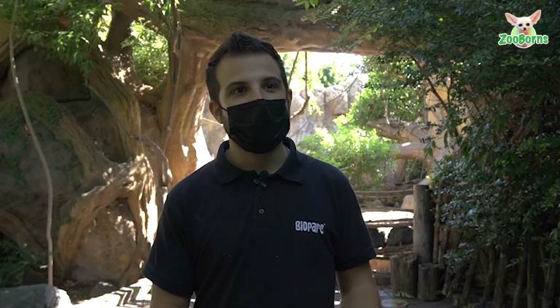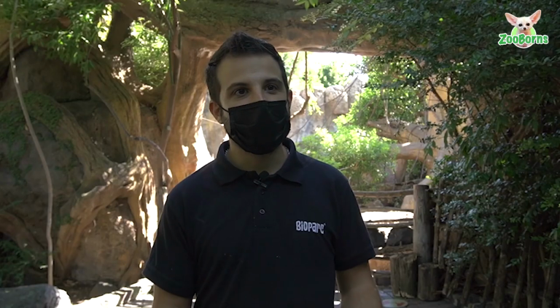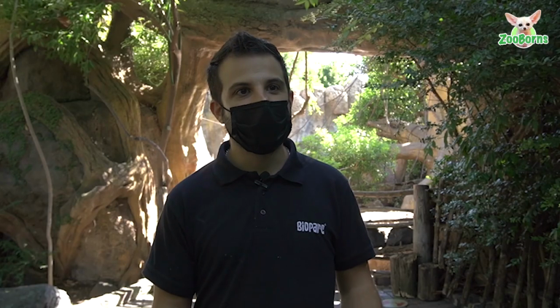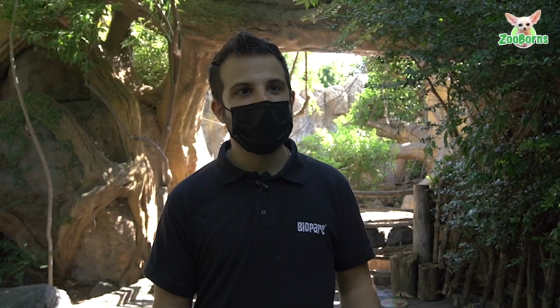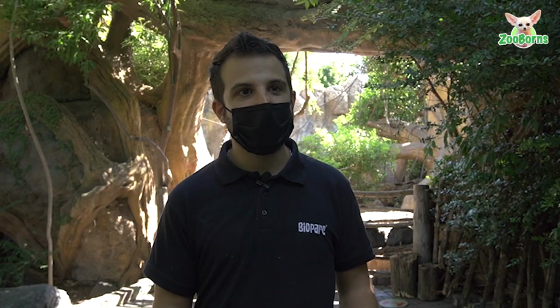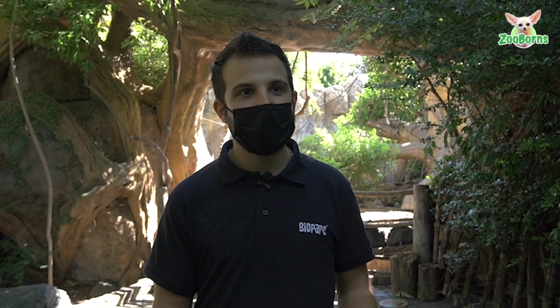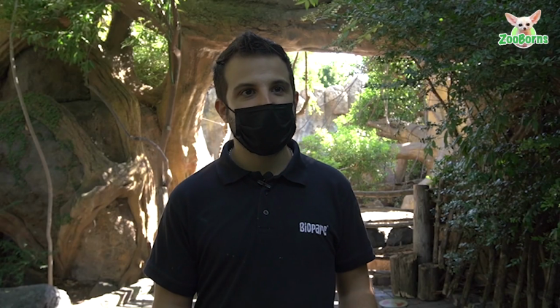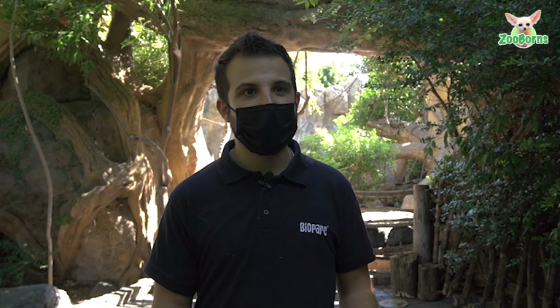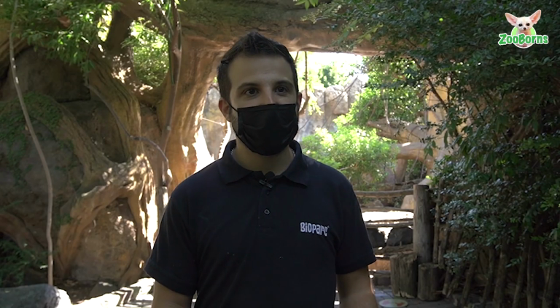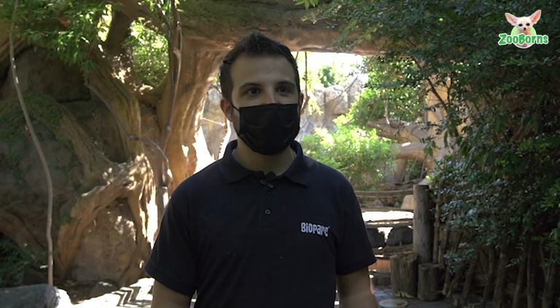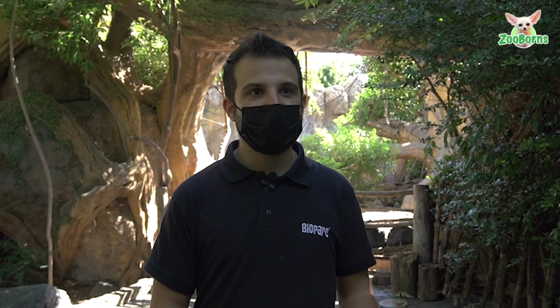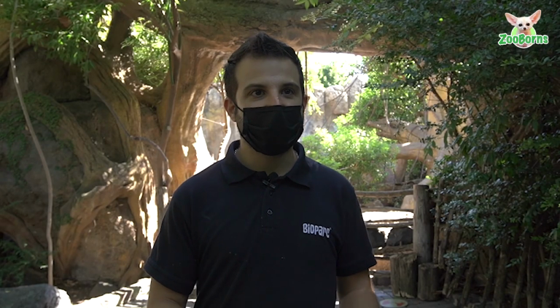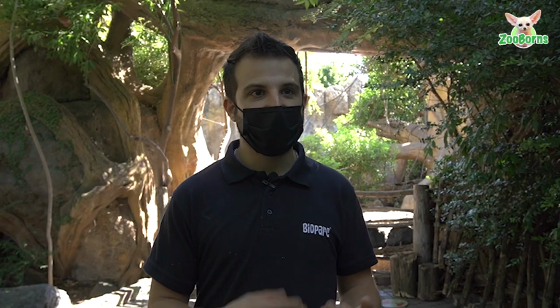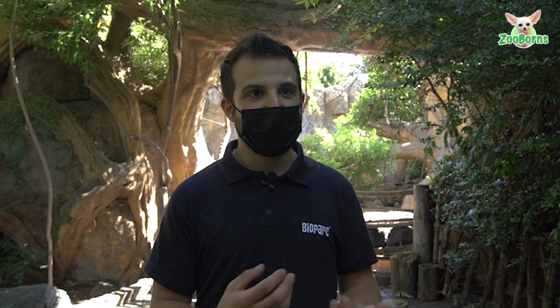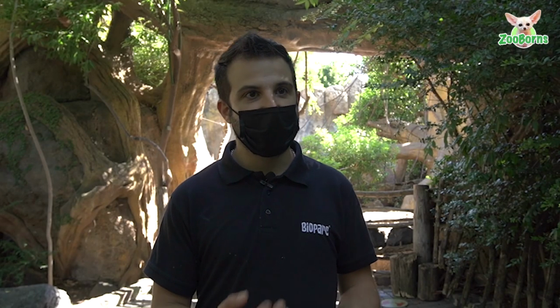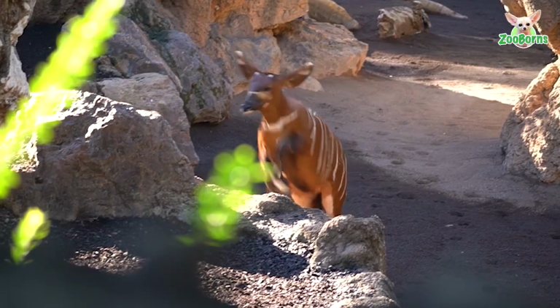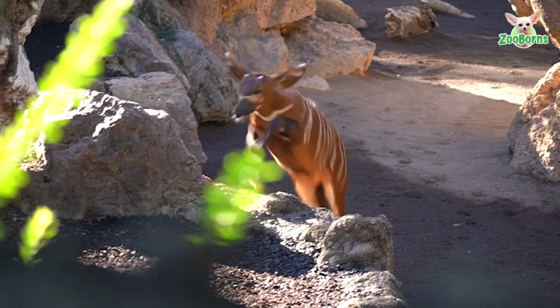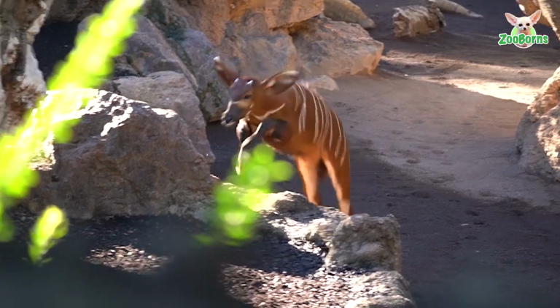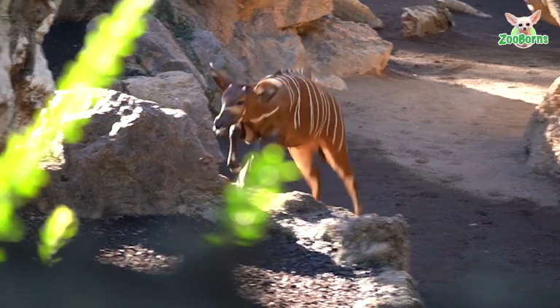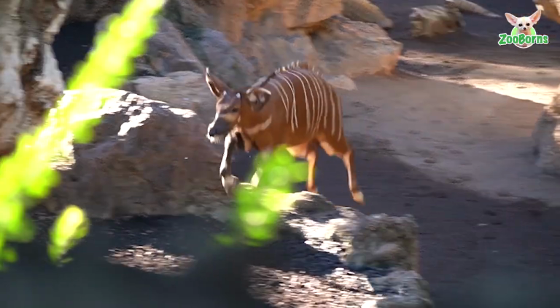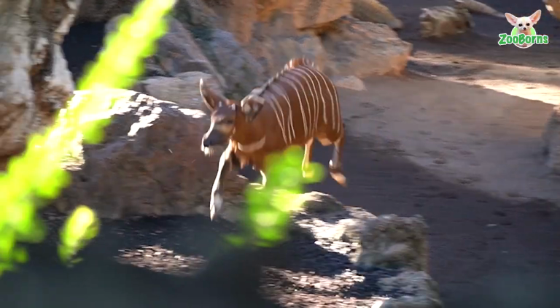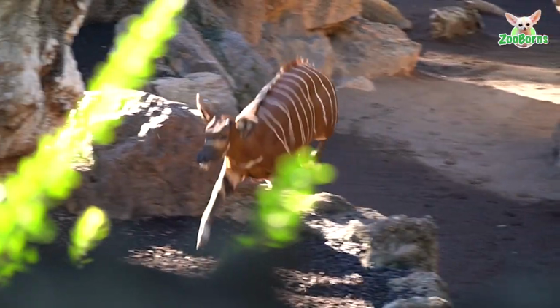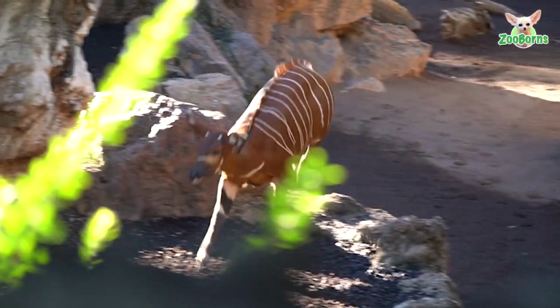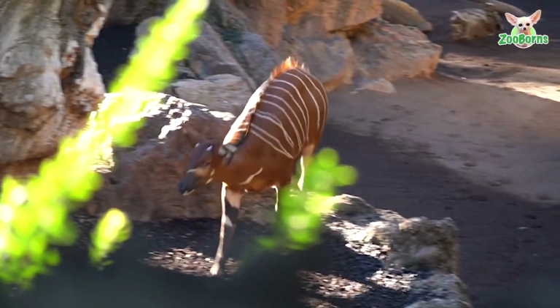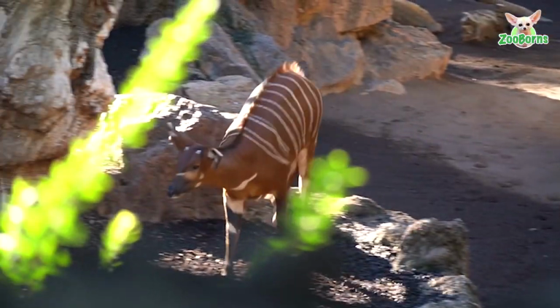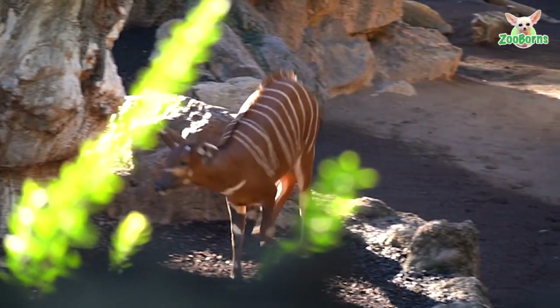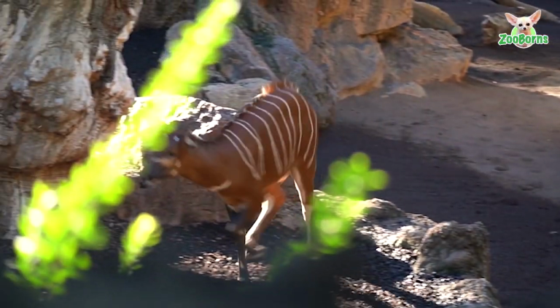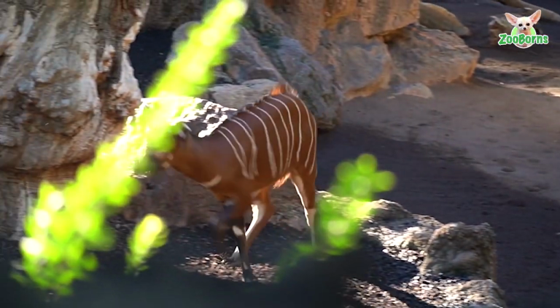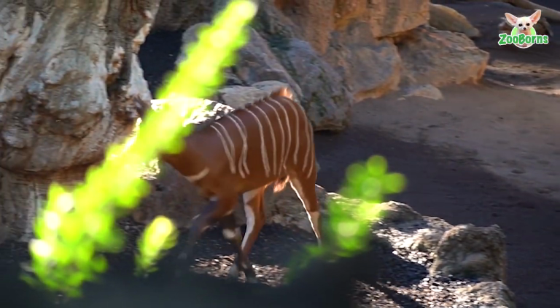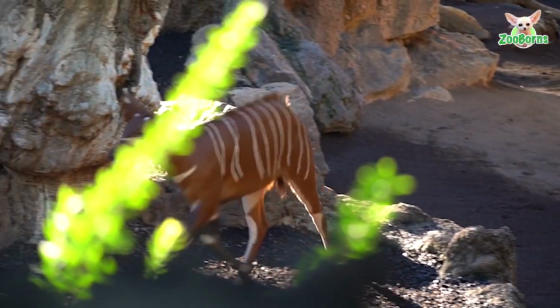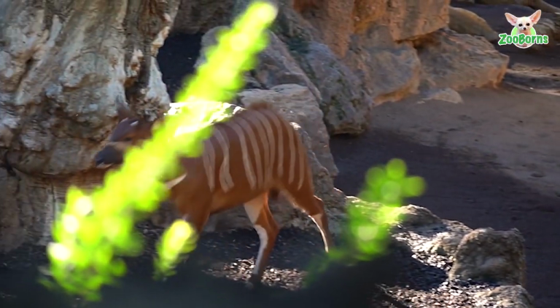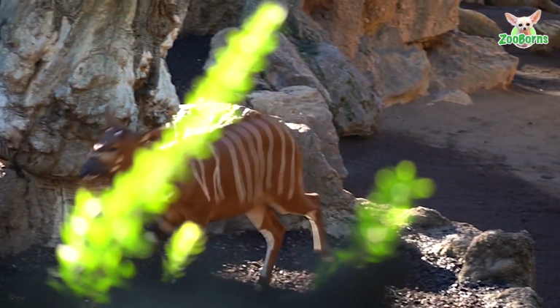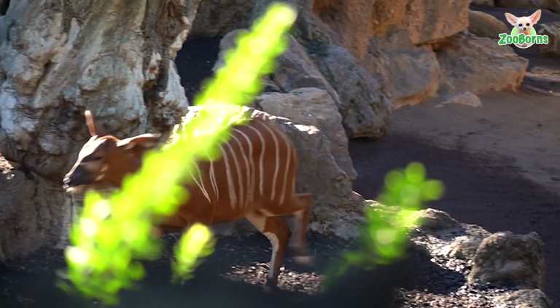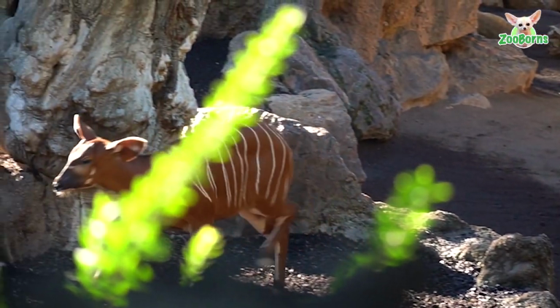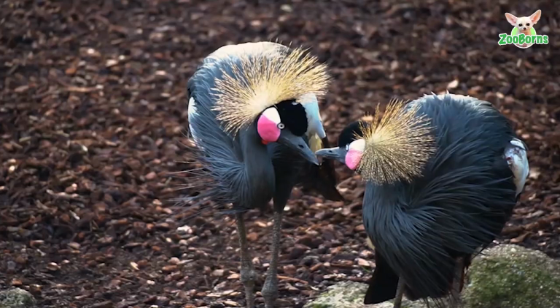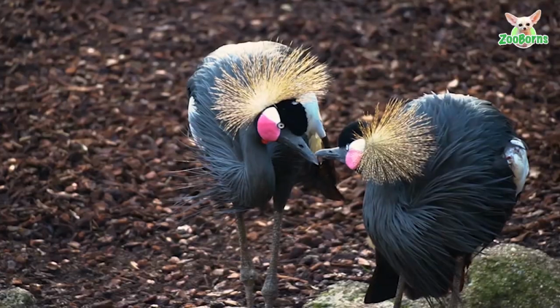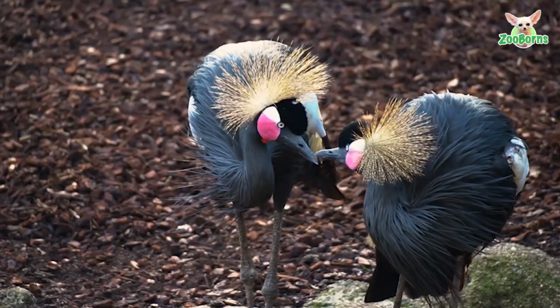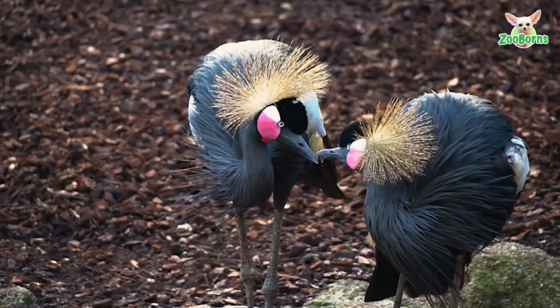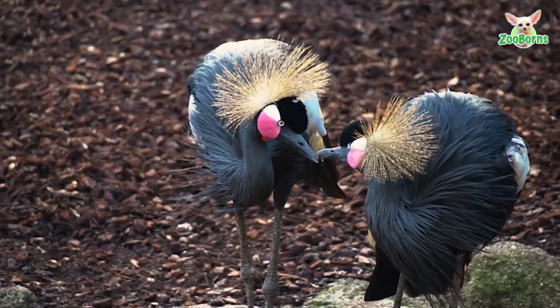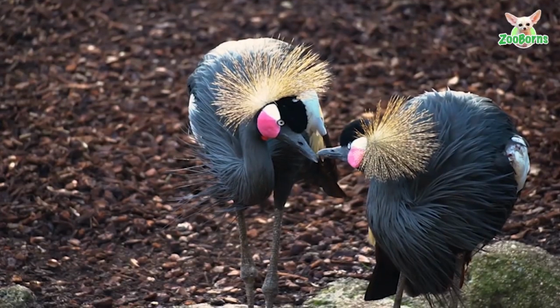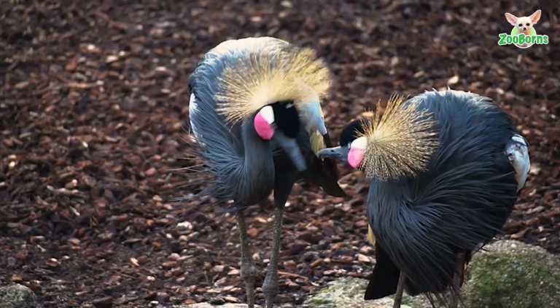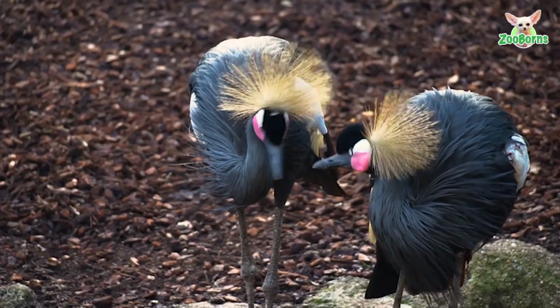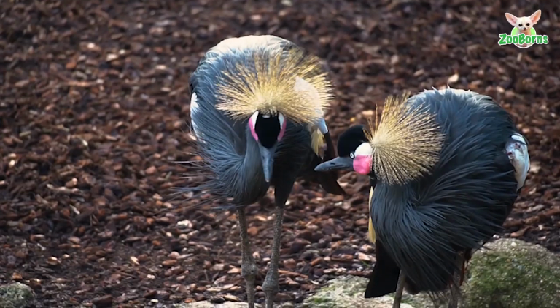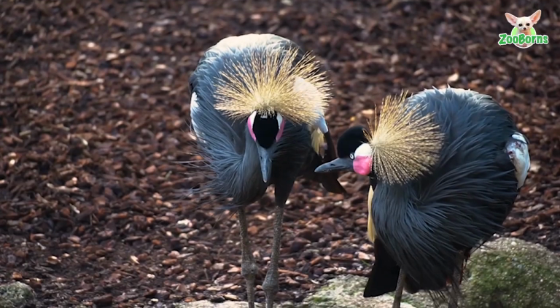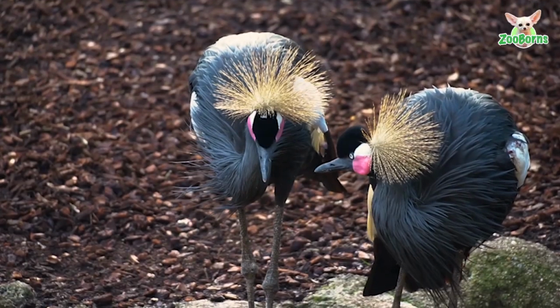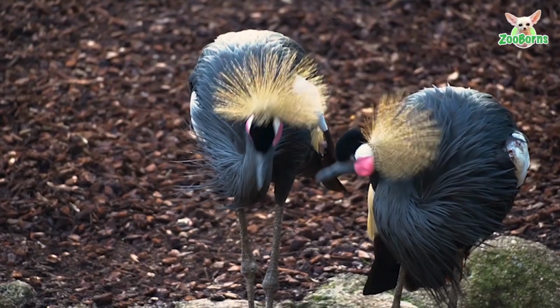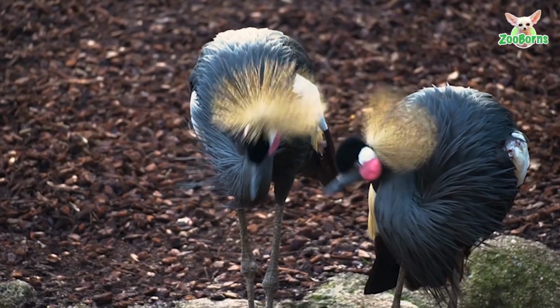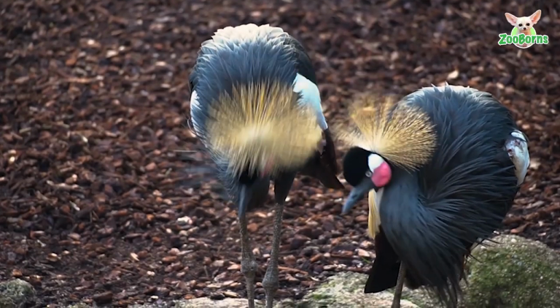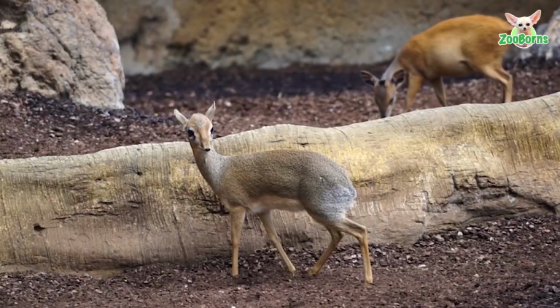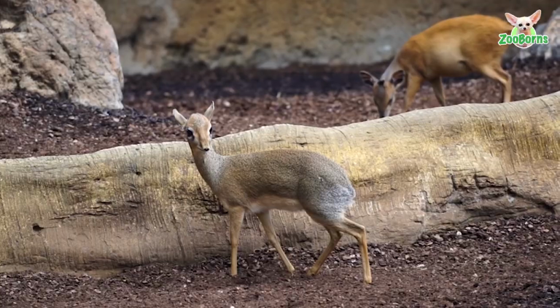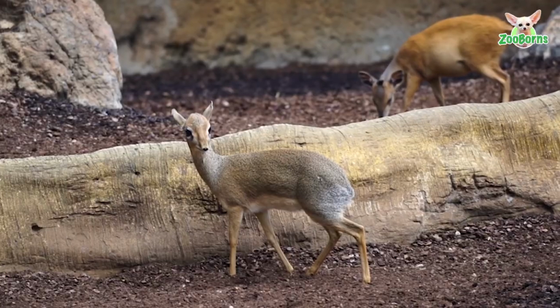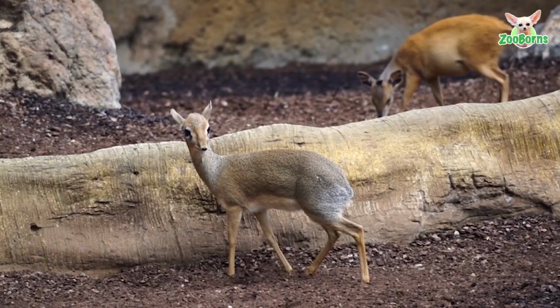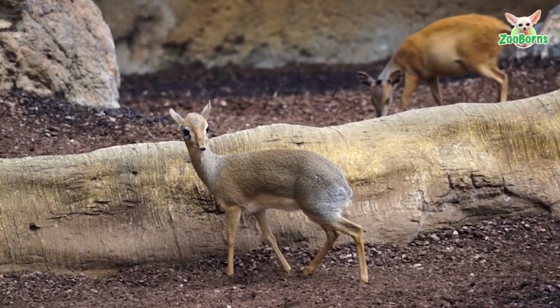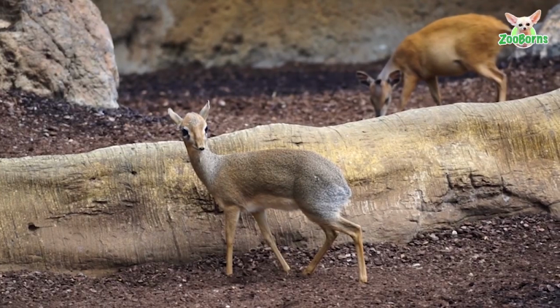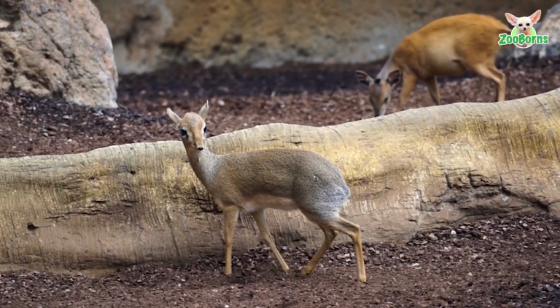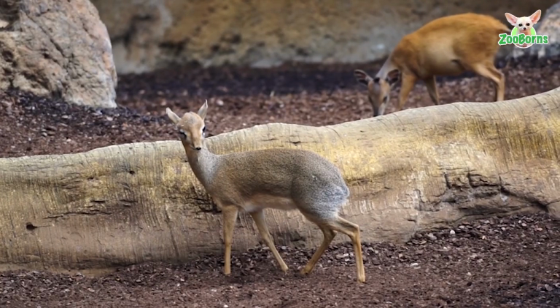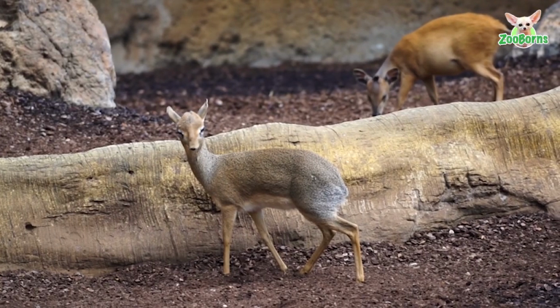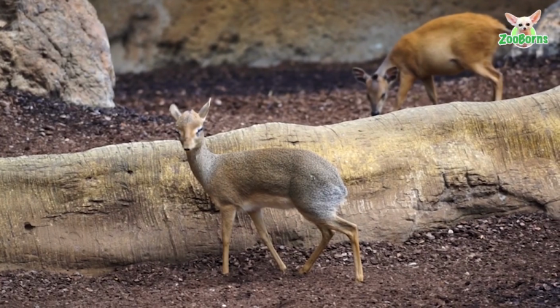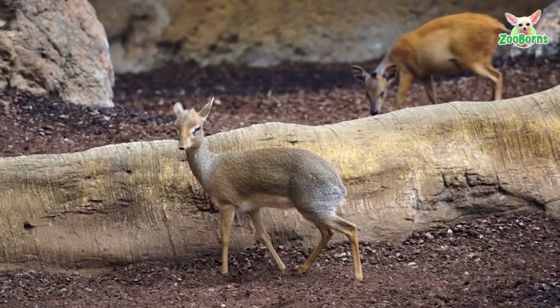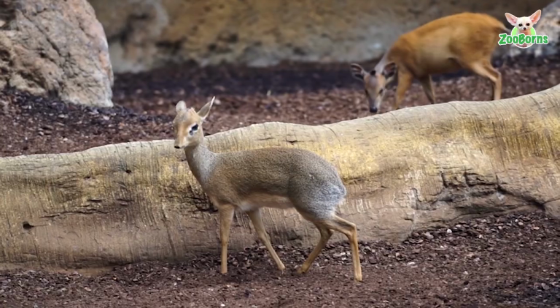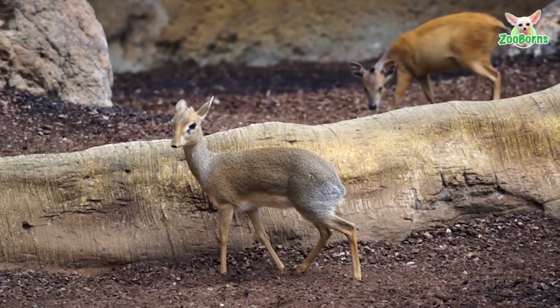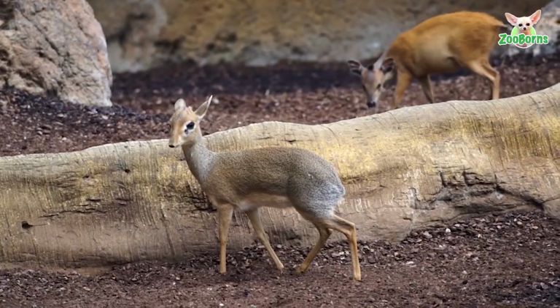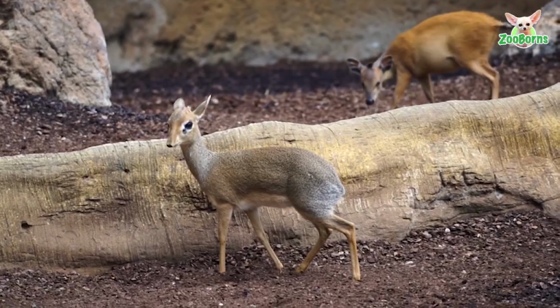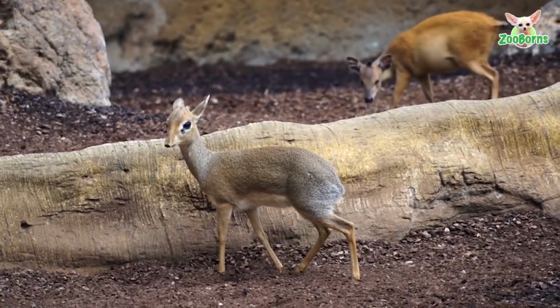There they share a habitat with mountain bongos, with gray crowned cranes, and with Dik-Dik, the smallest antelope in Africa.